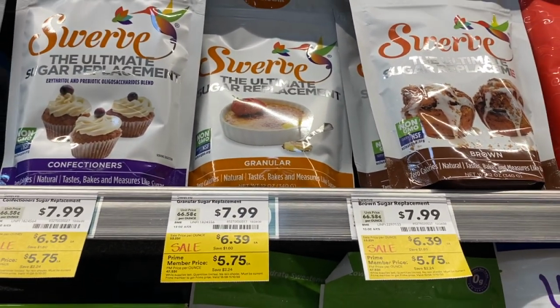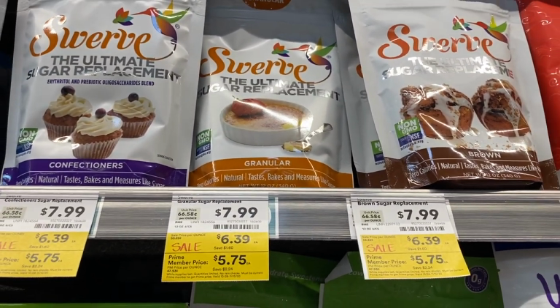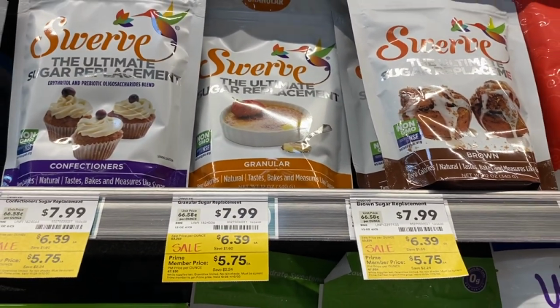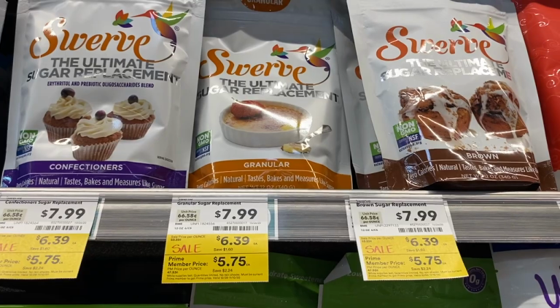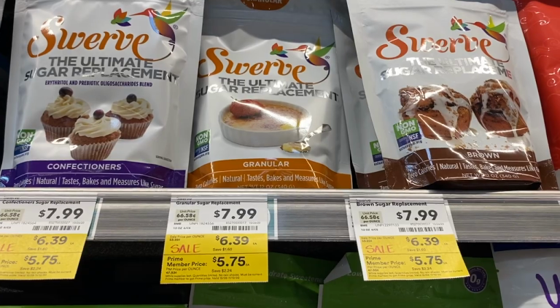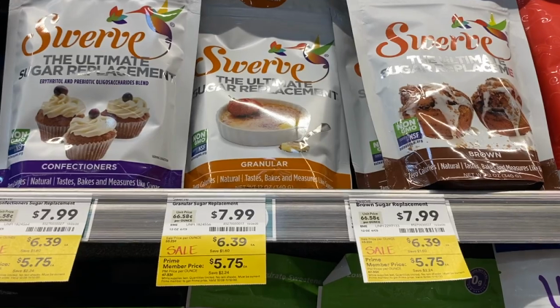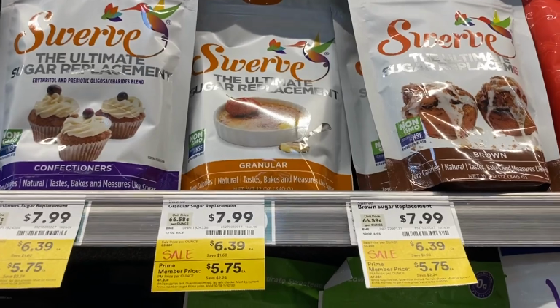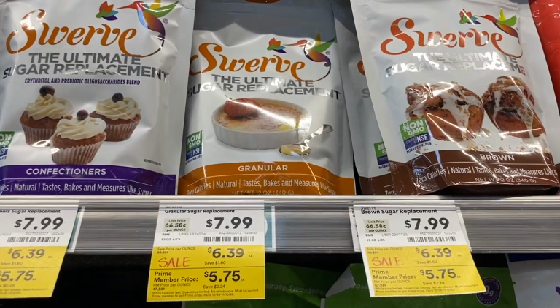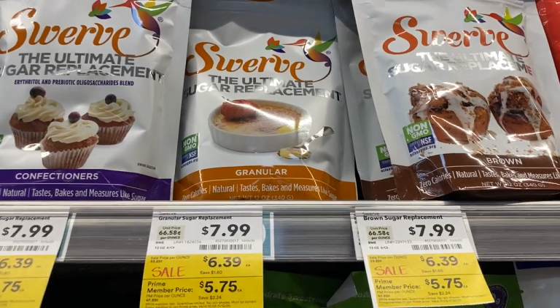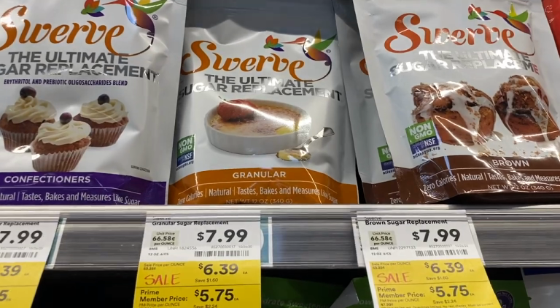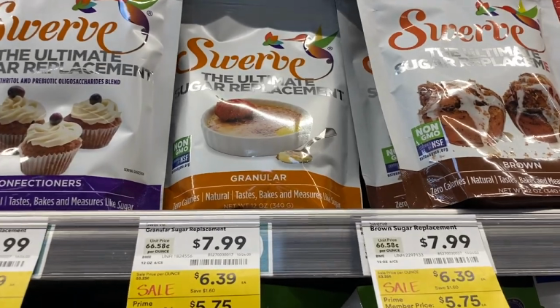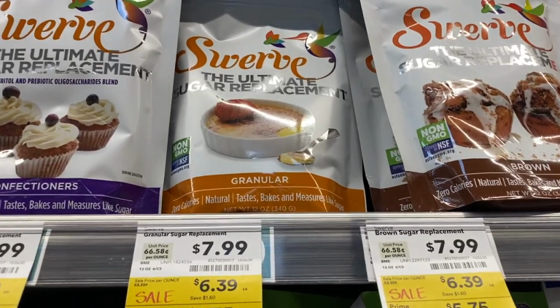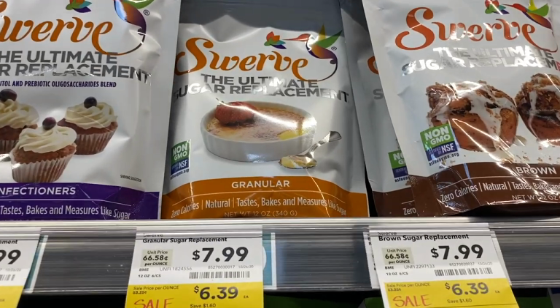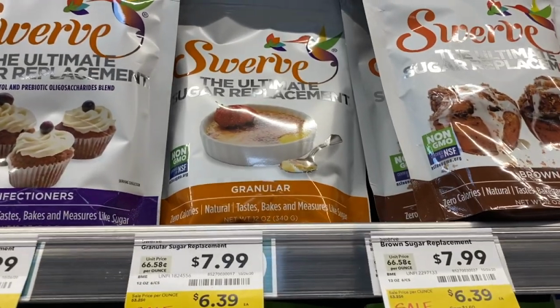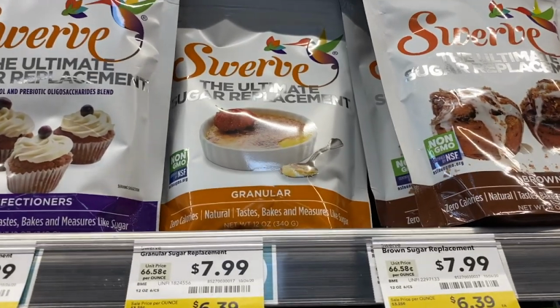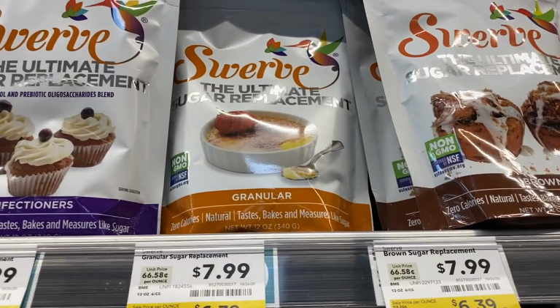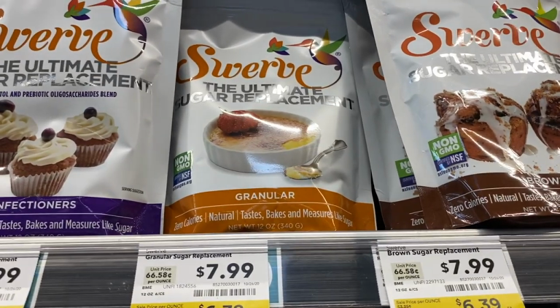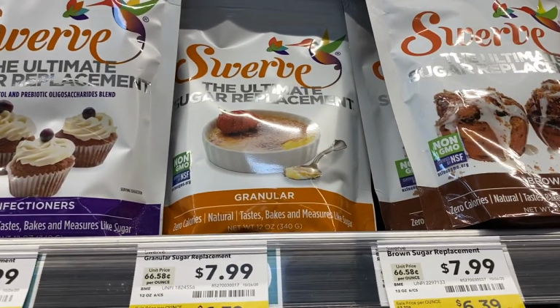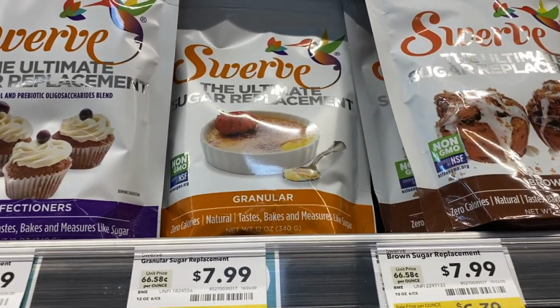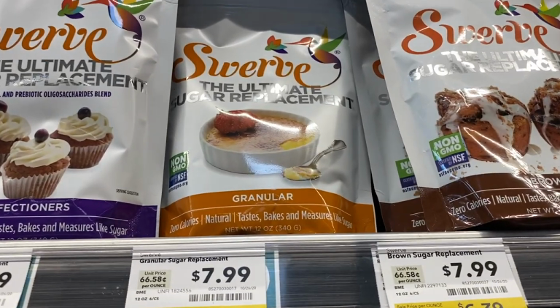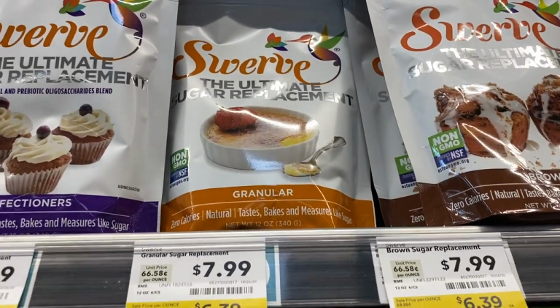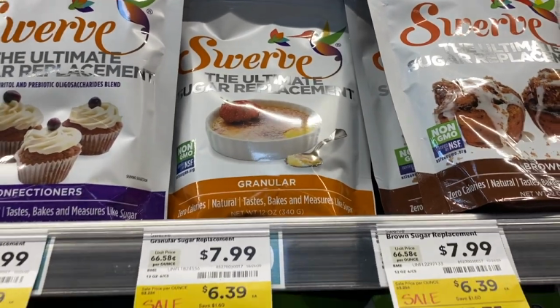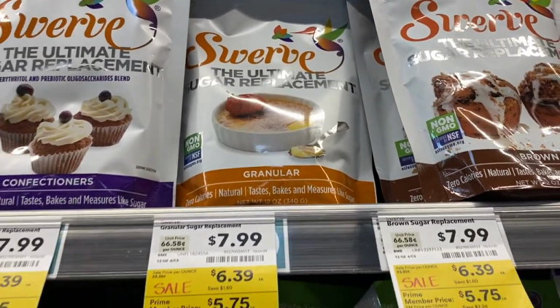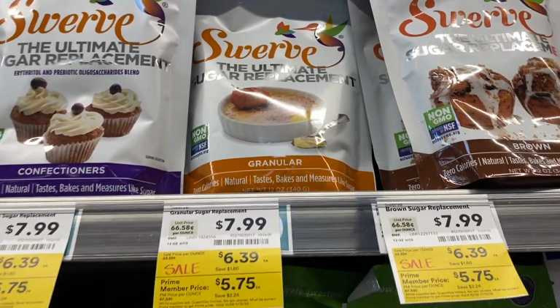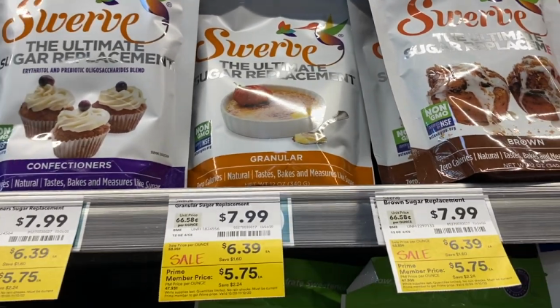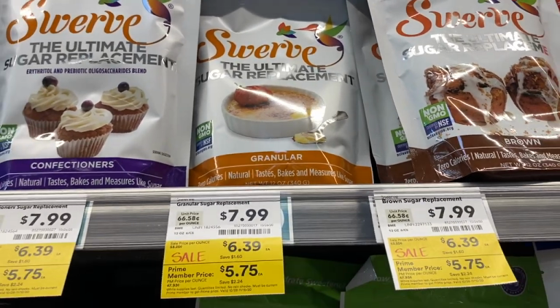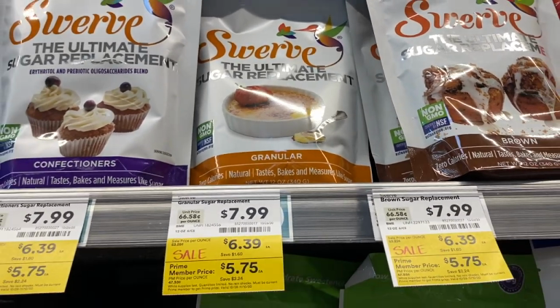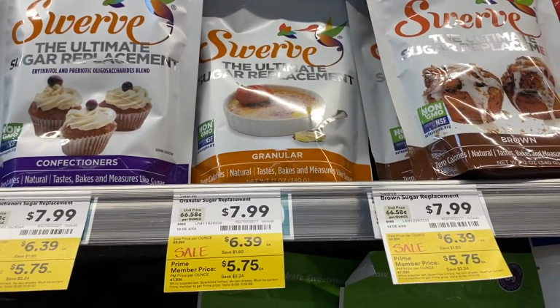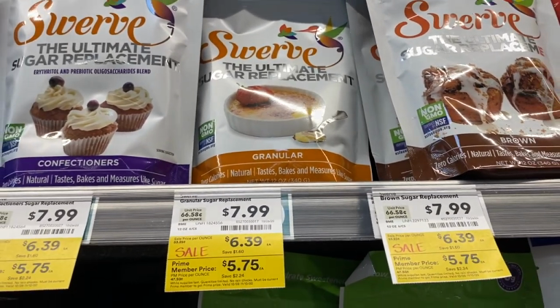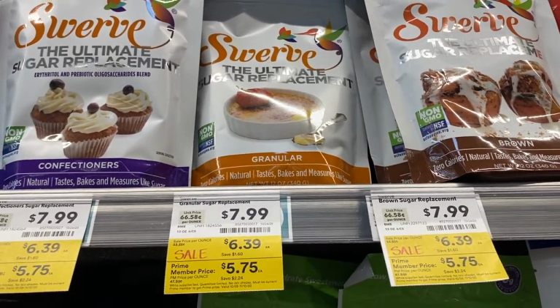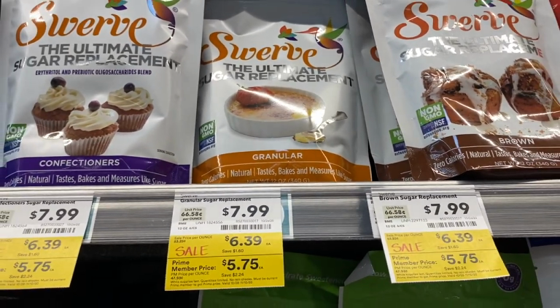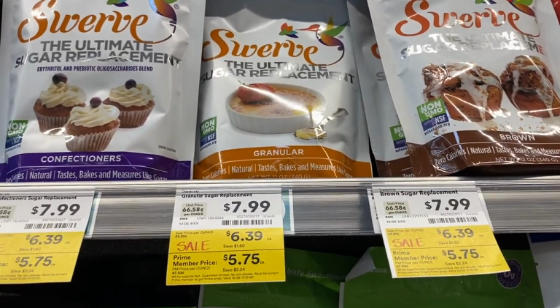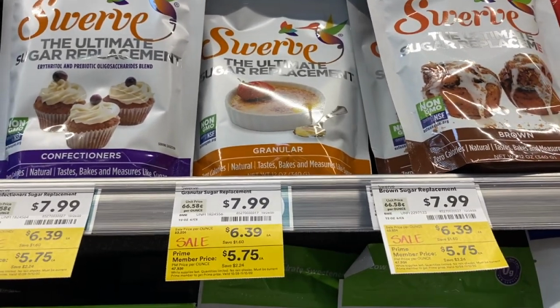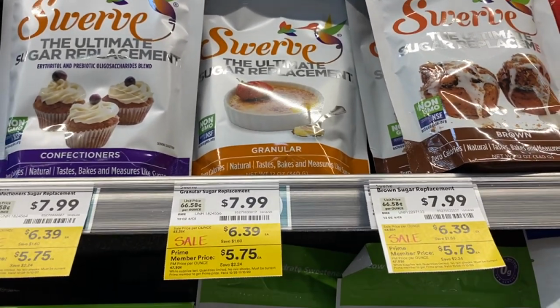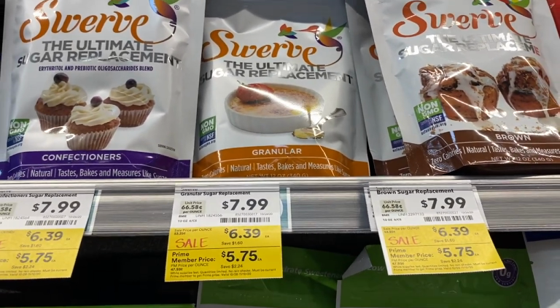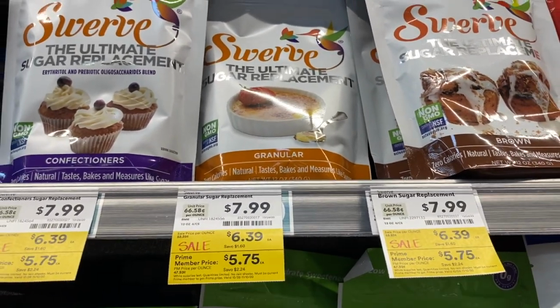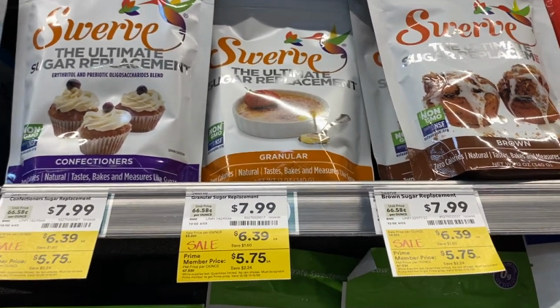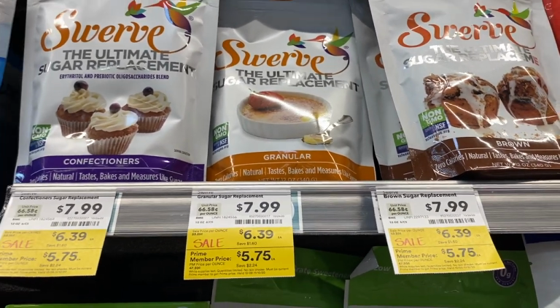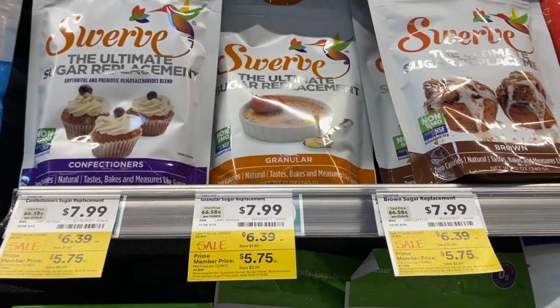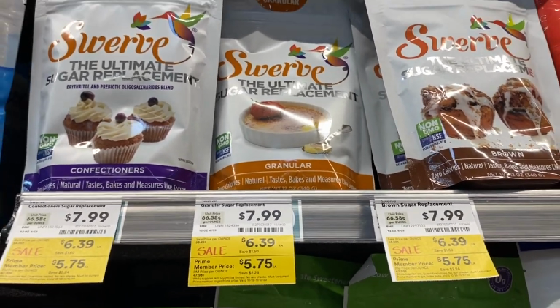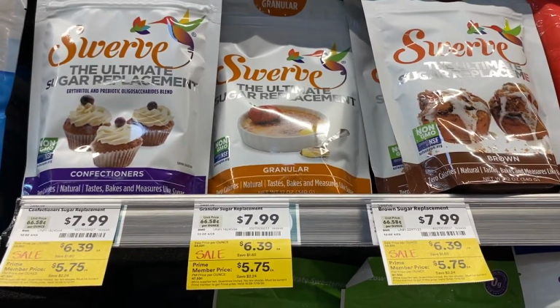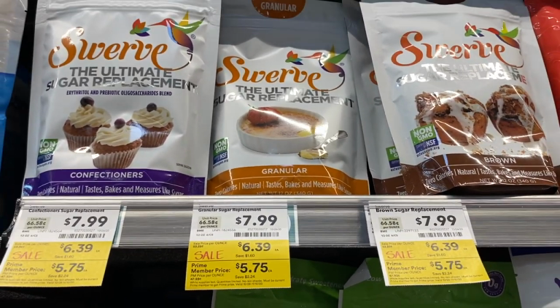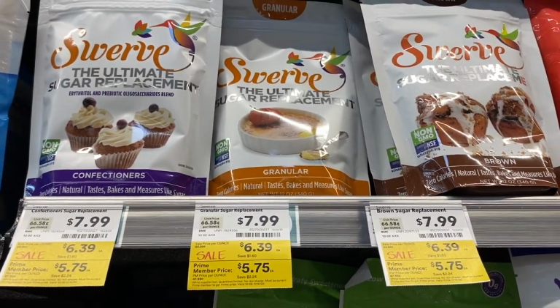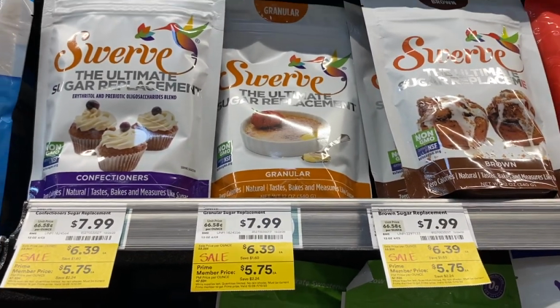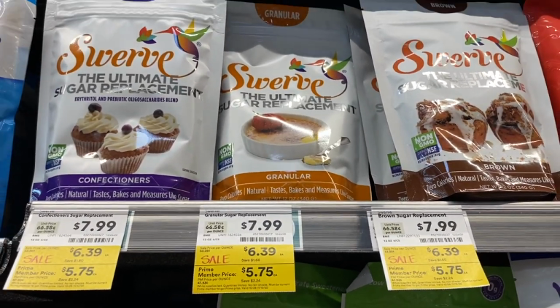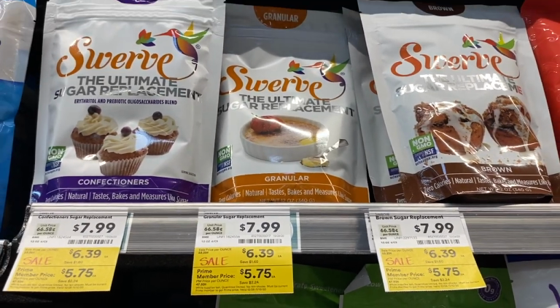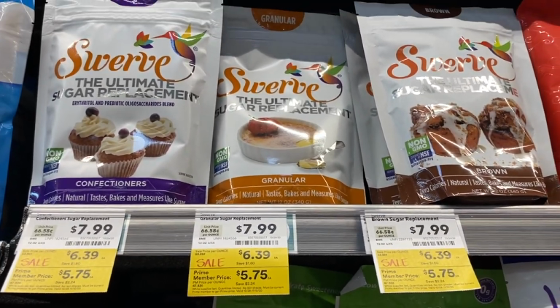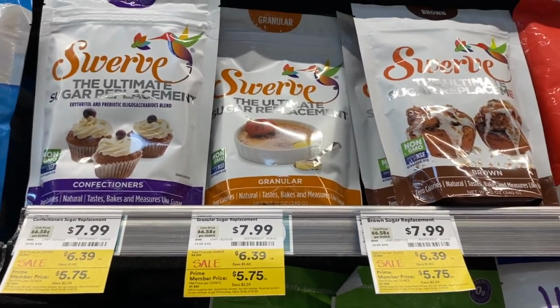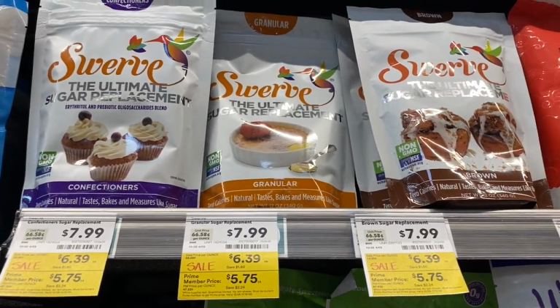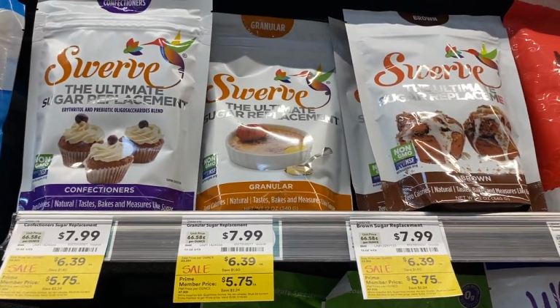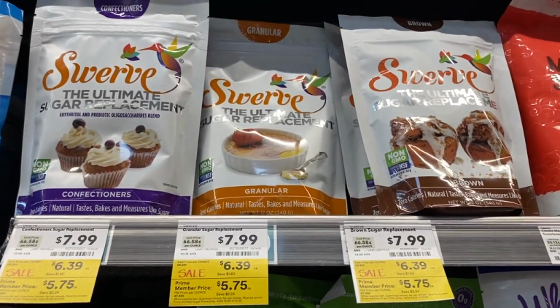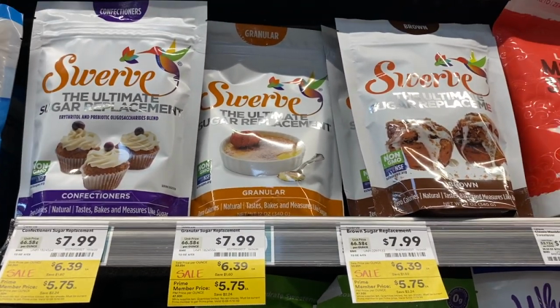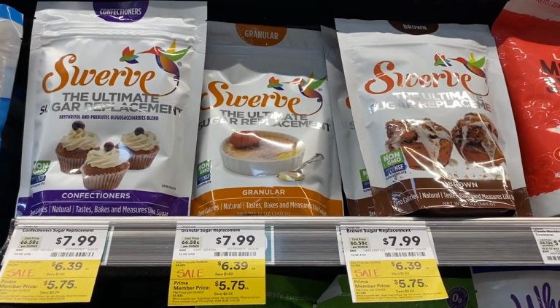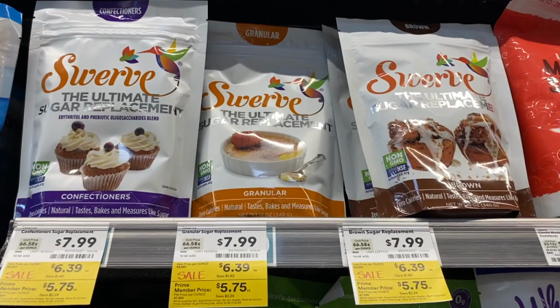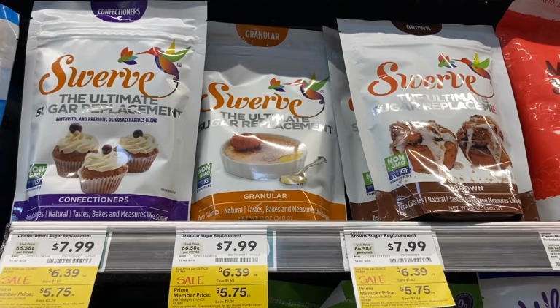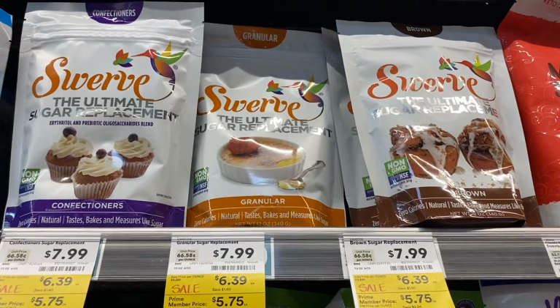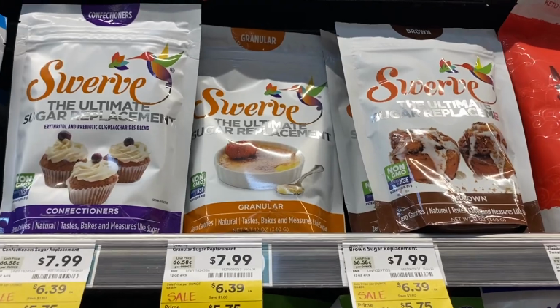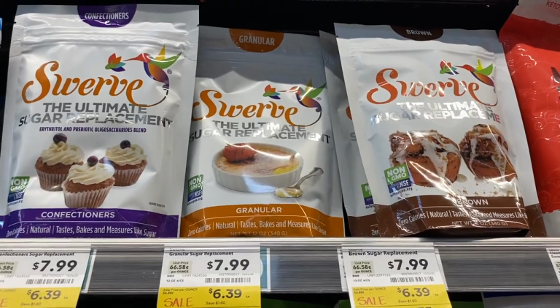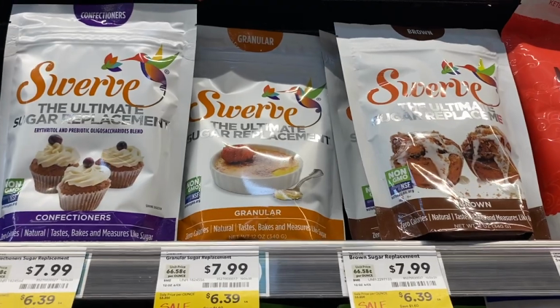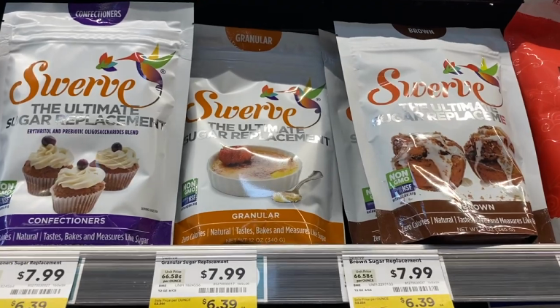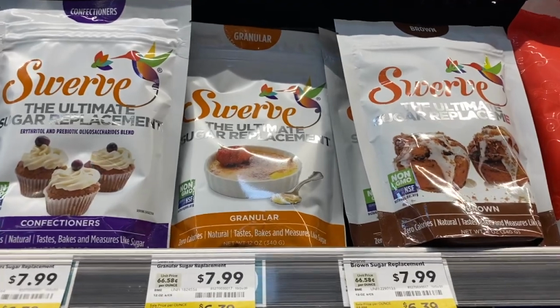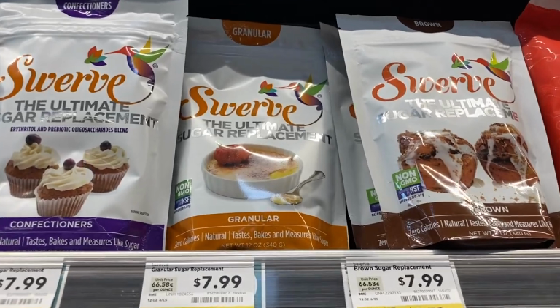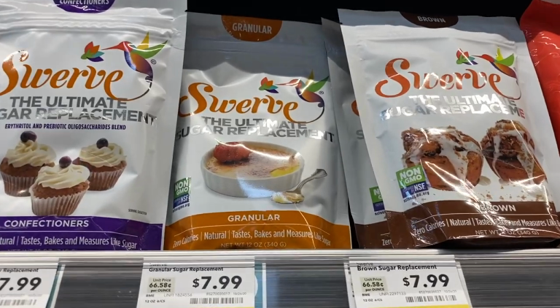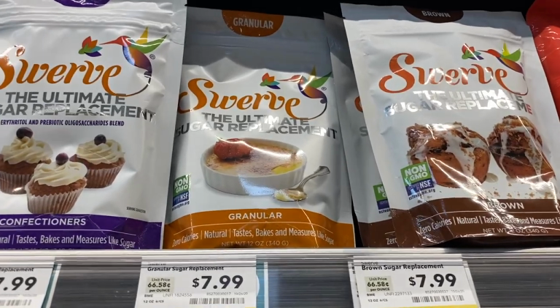At Walmart you'd get Swerve for $8, but it's on sale here for $5.75 each — that's really, really good.